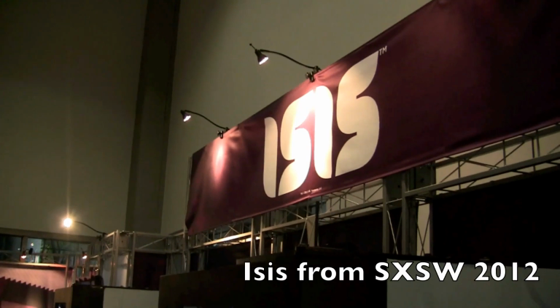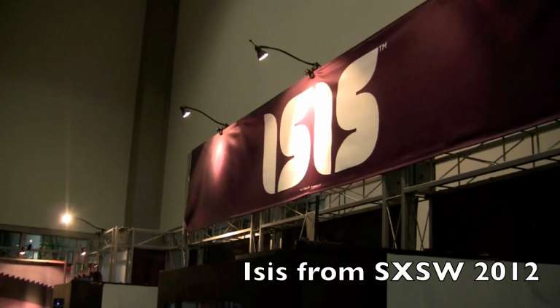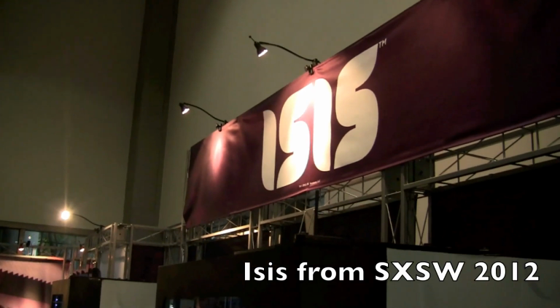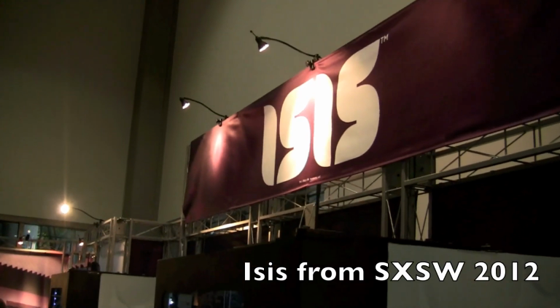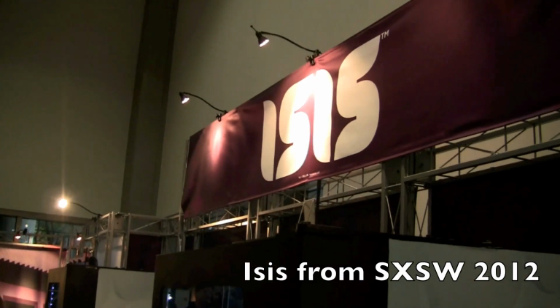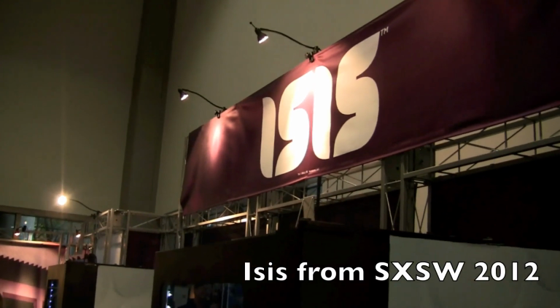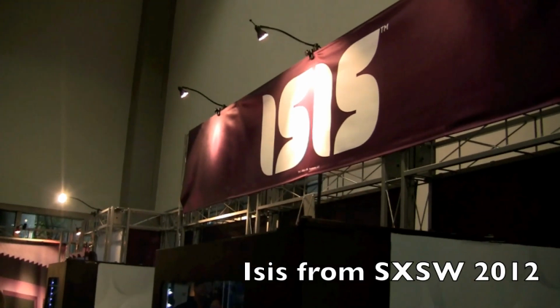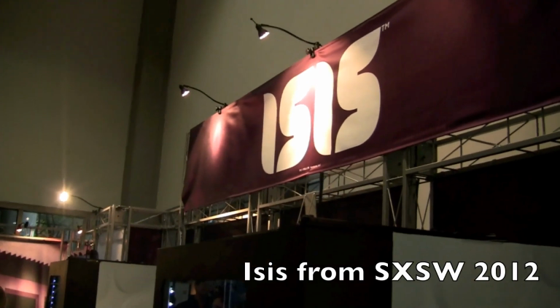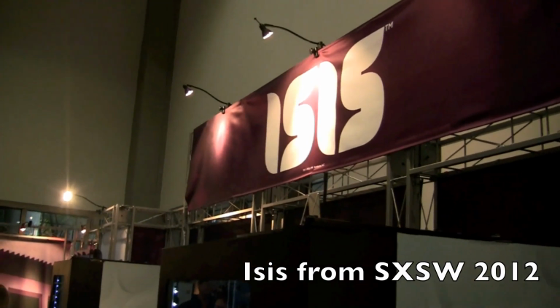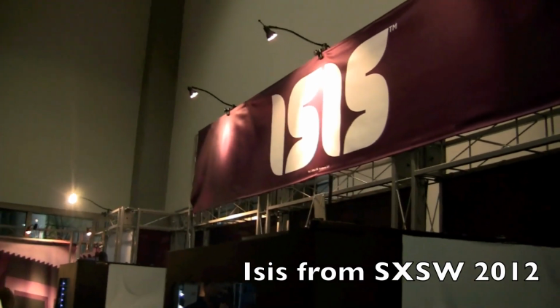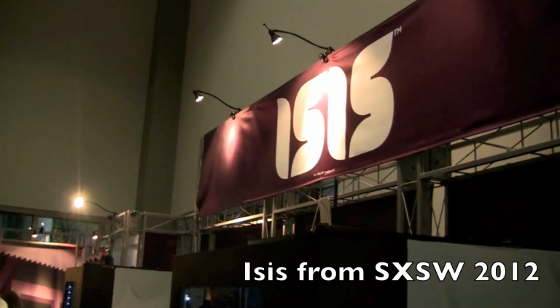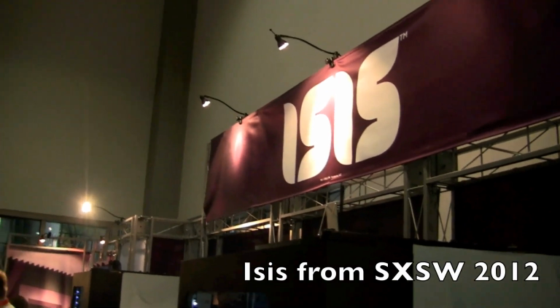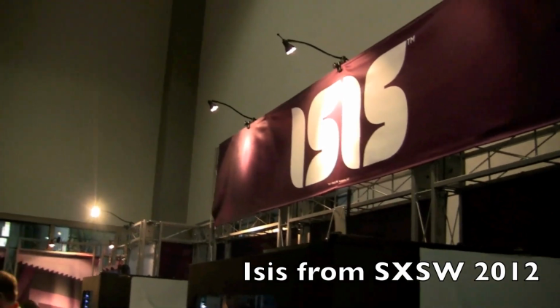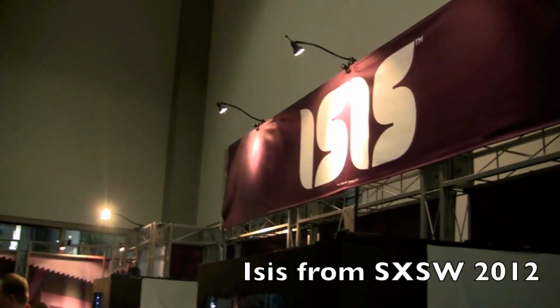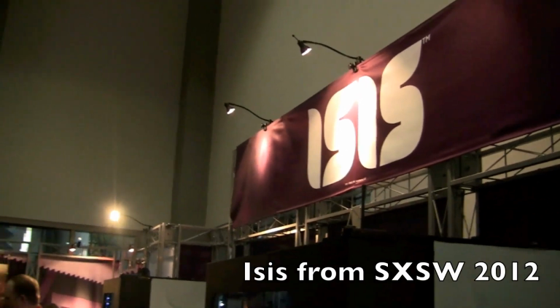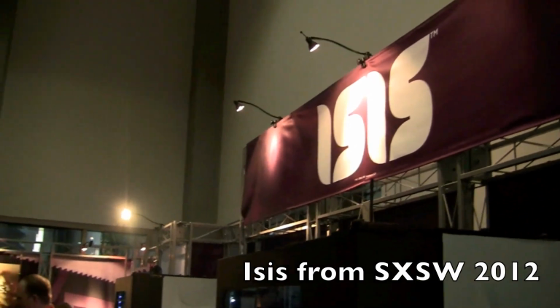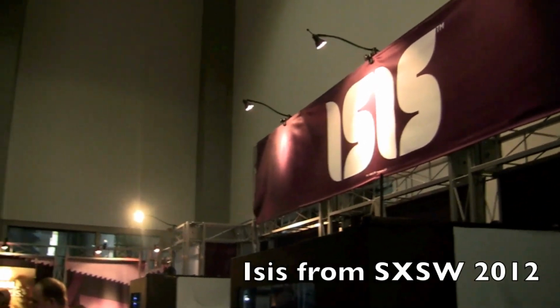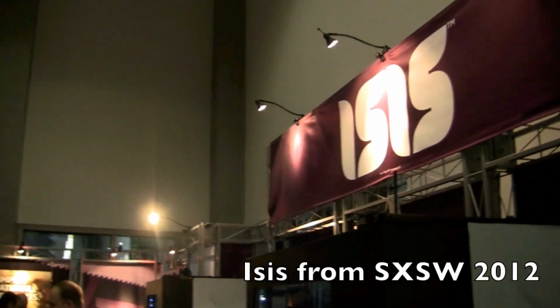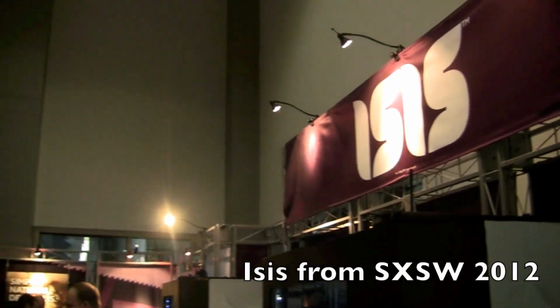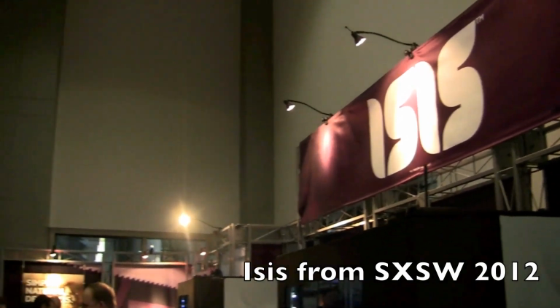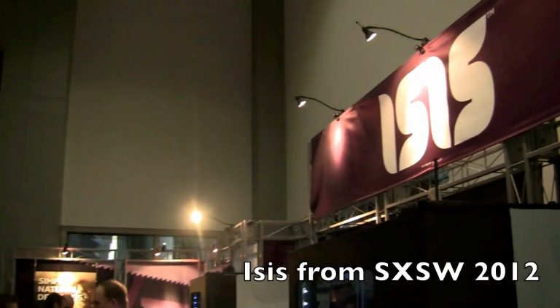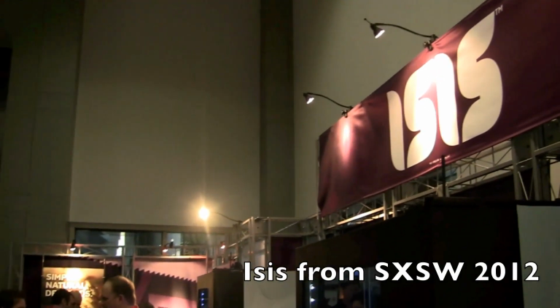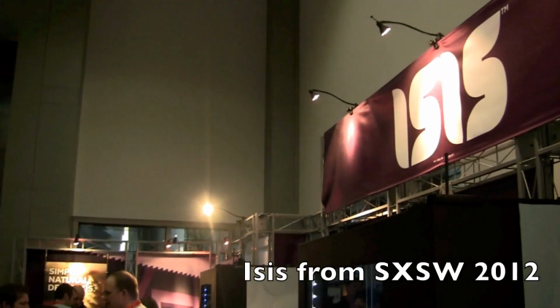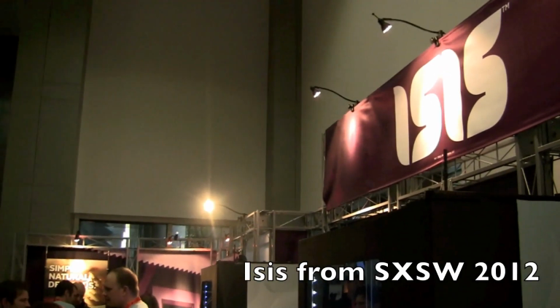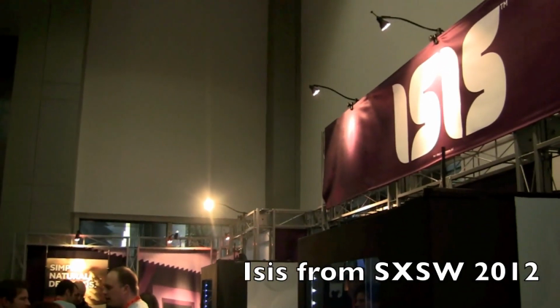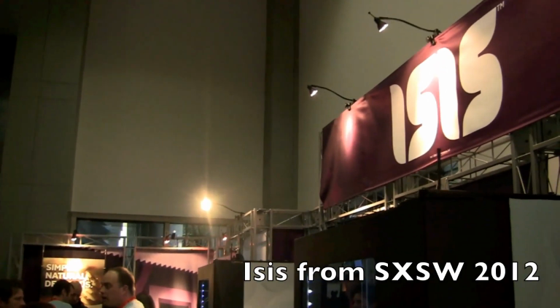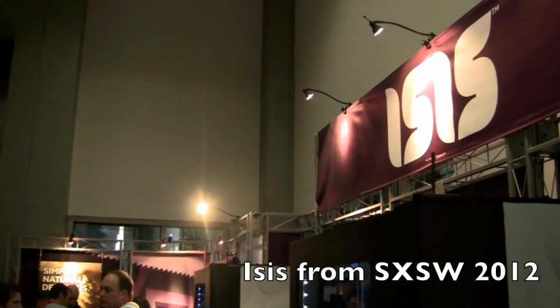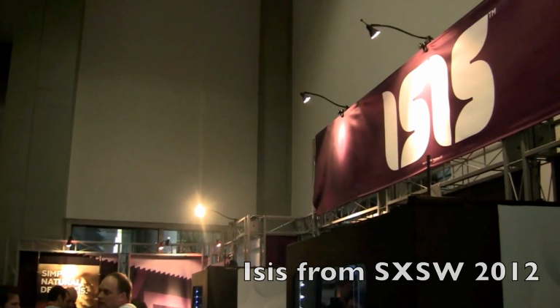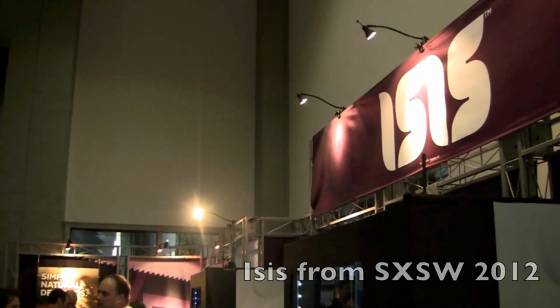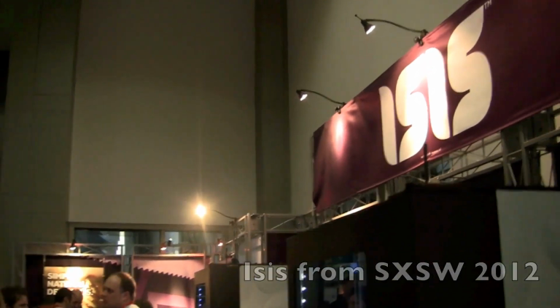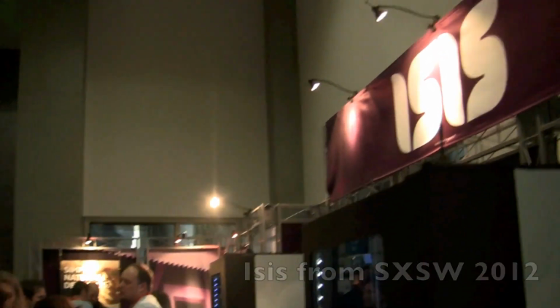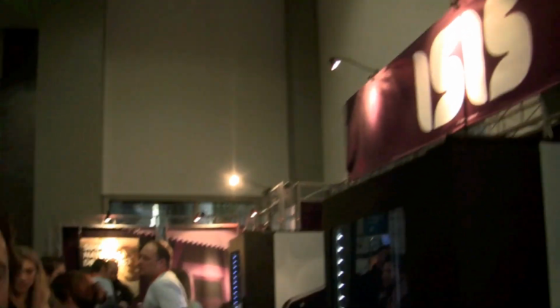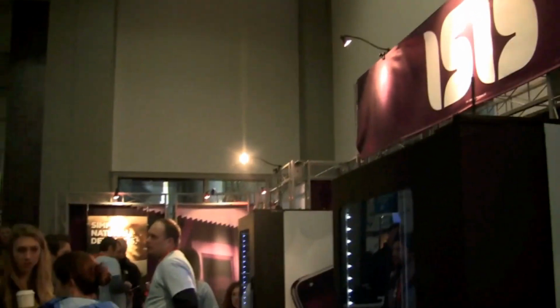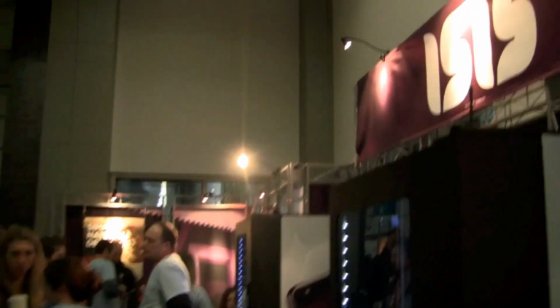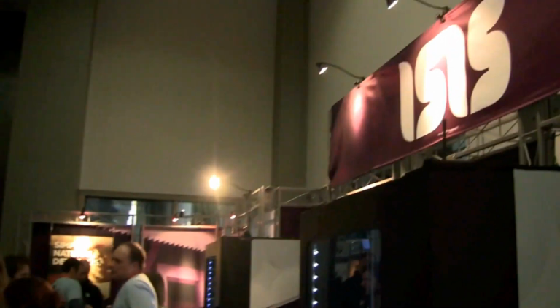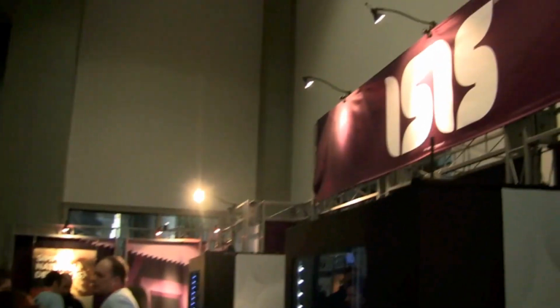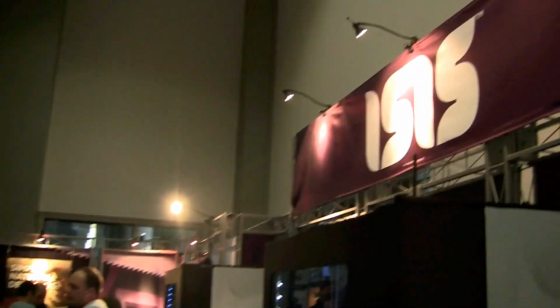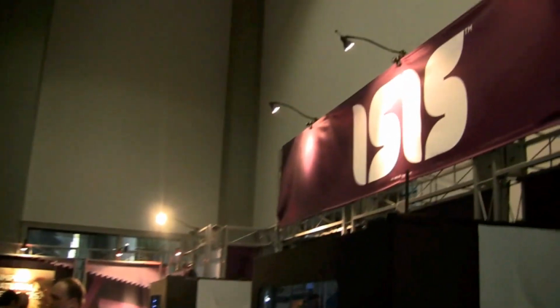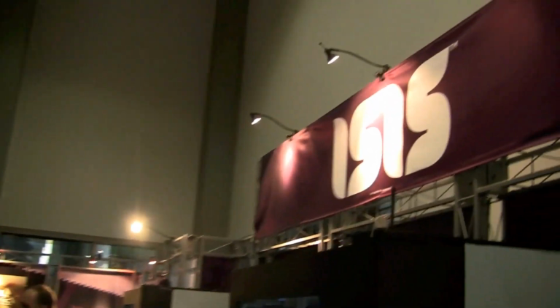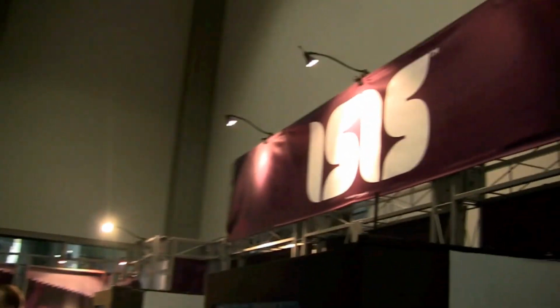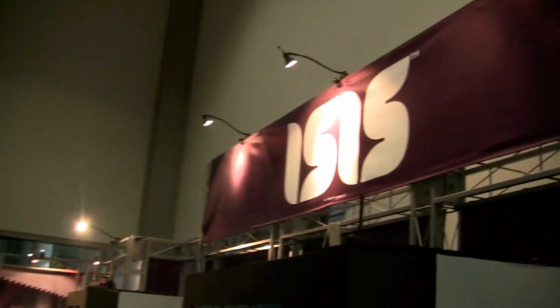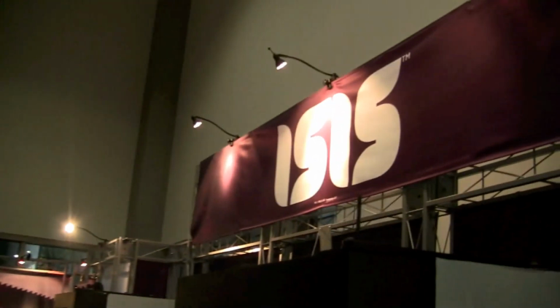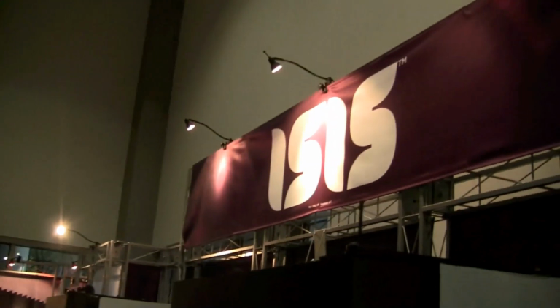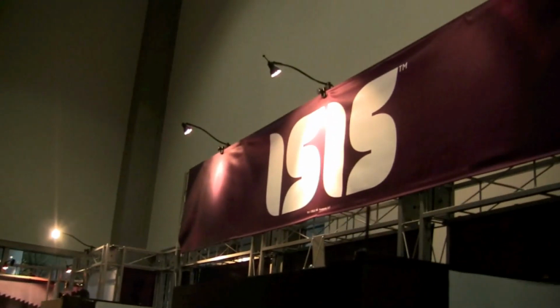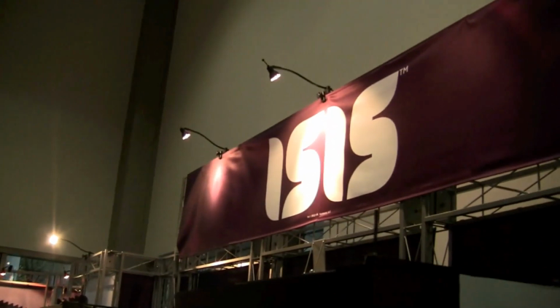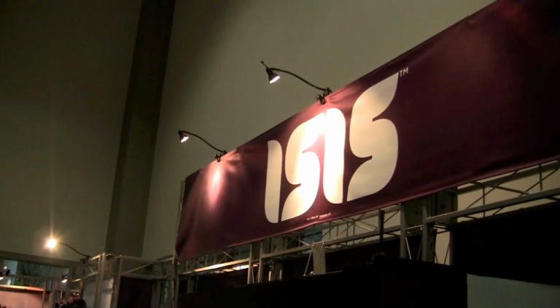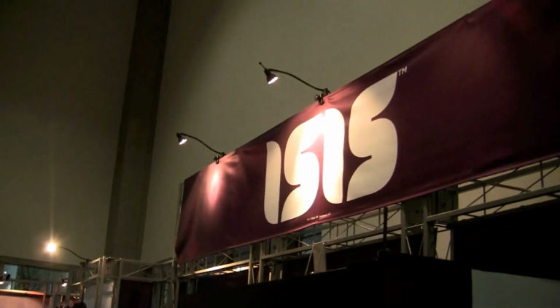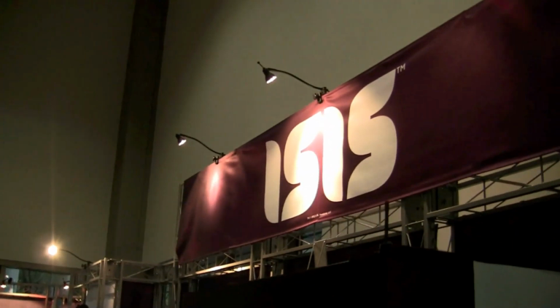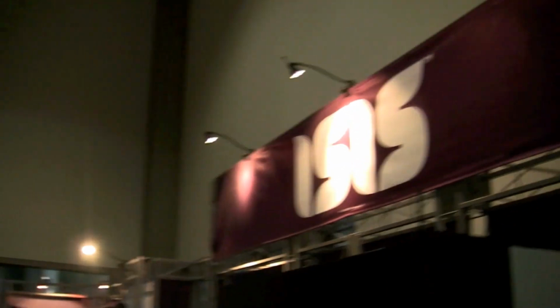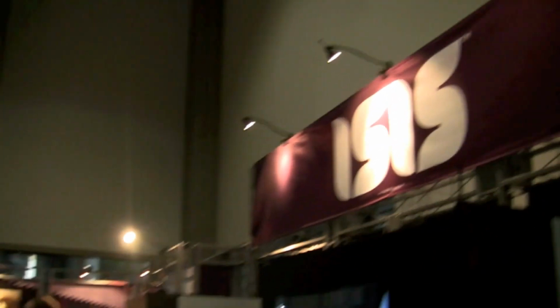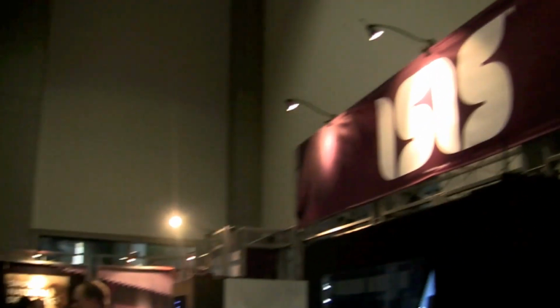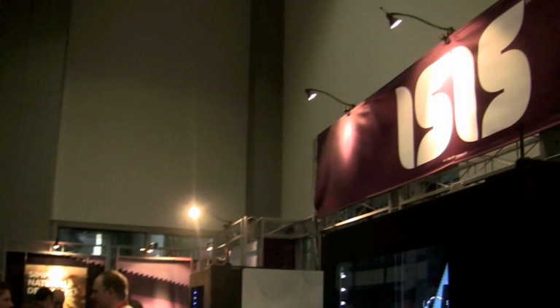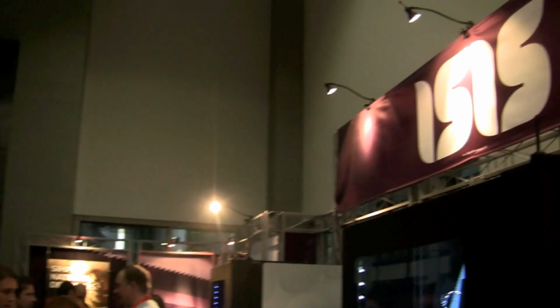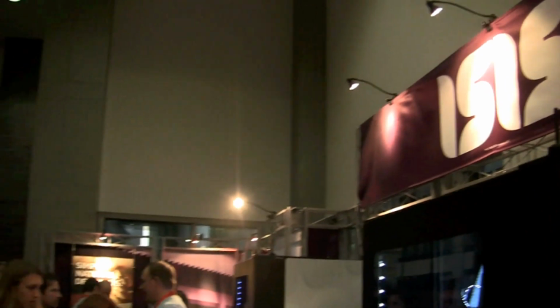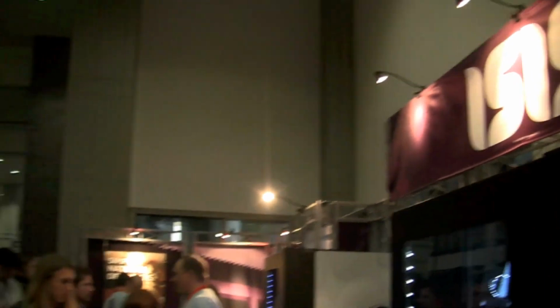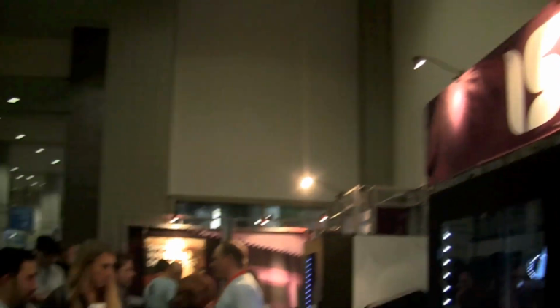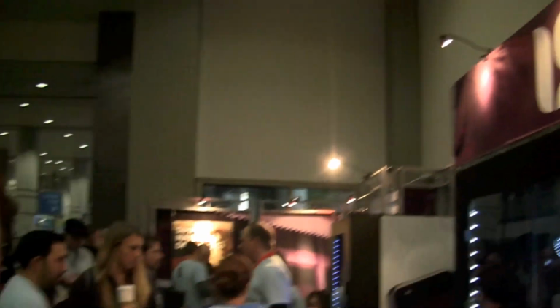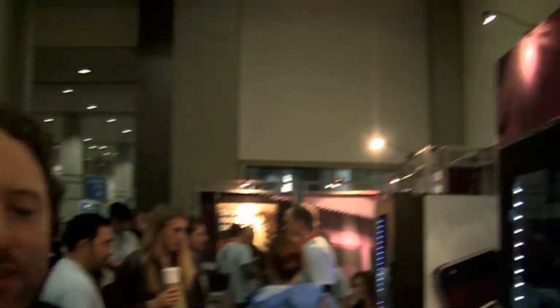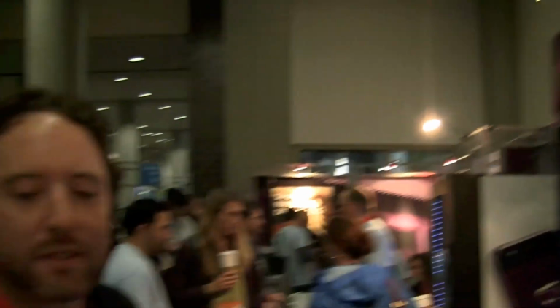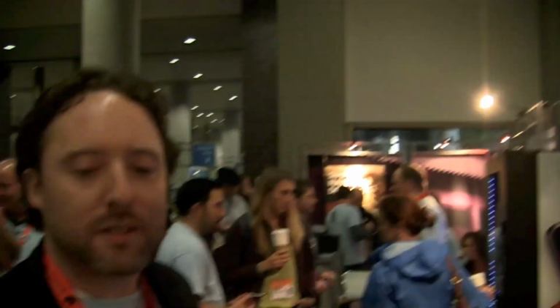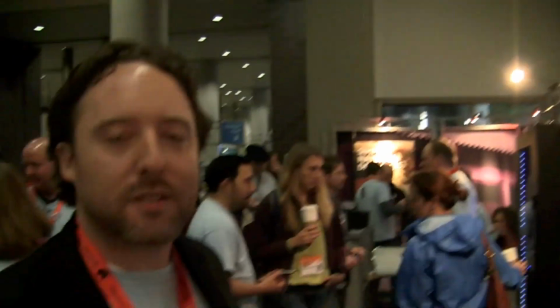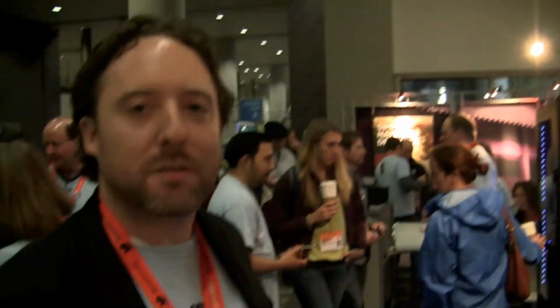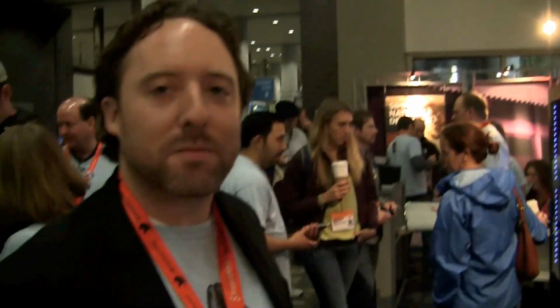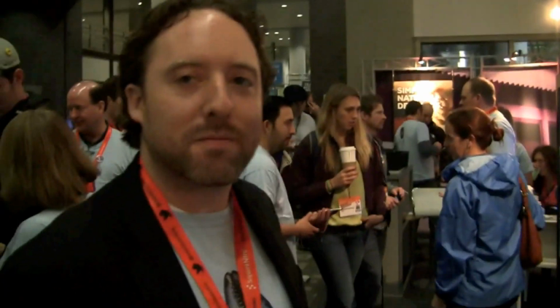Hi friends. Man with IntuMobile. We're at South by Southwest 2012, the coming out party for ISIS, the NFC payment system.